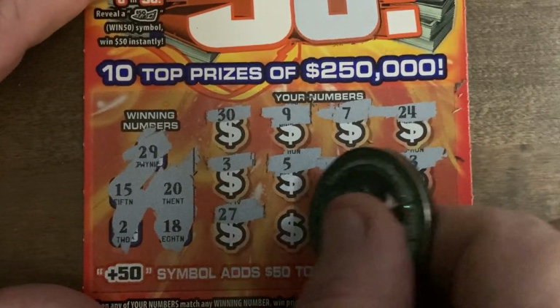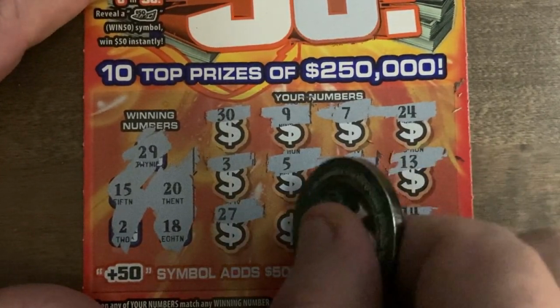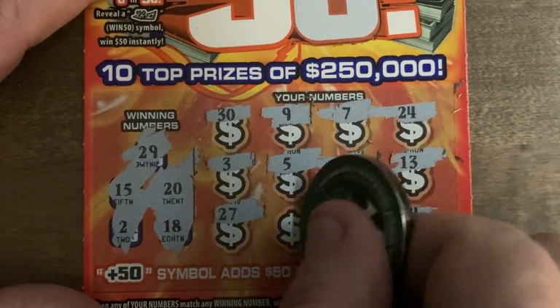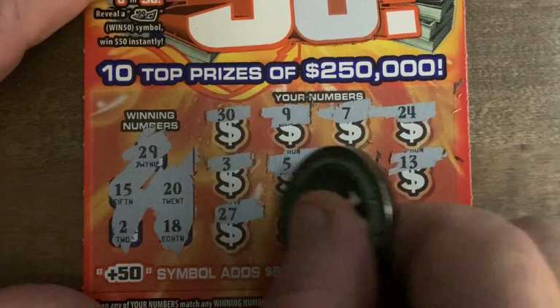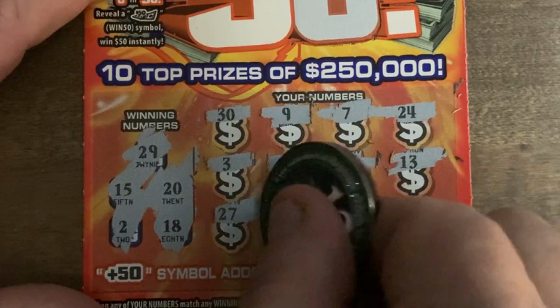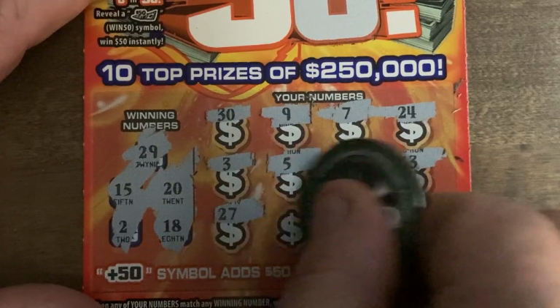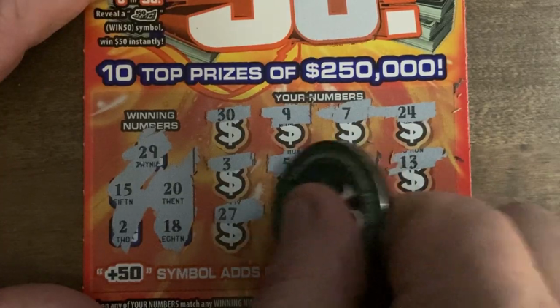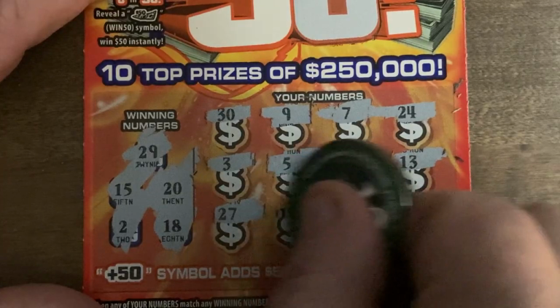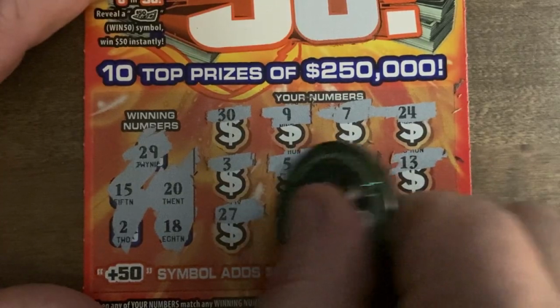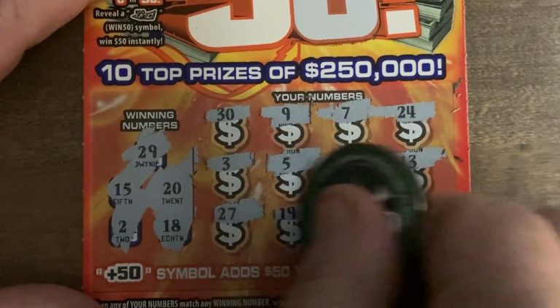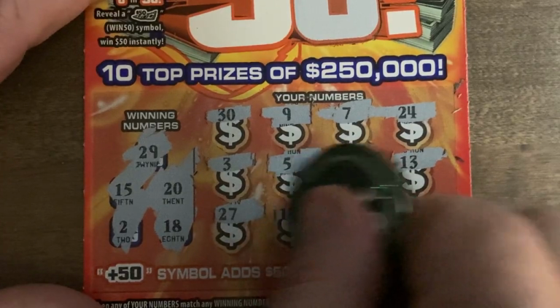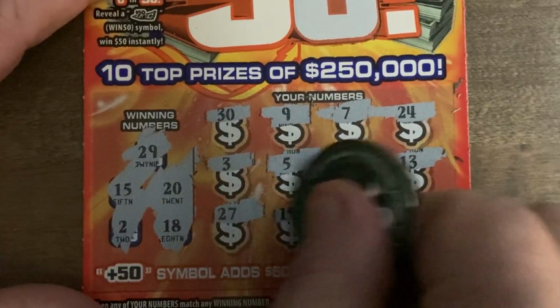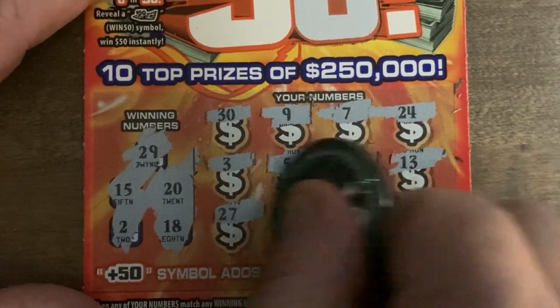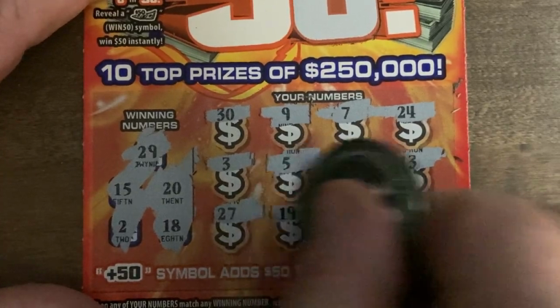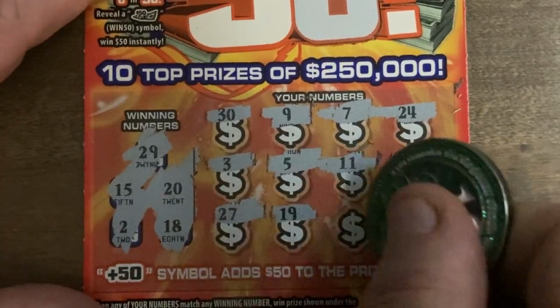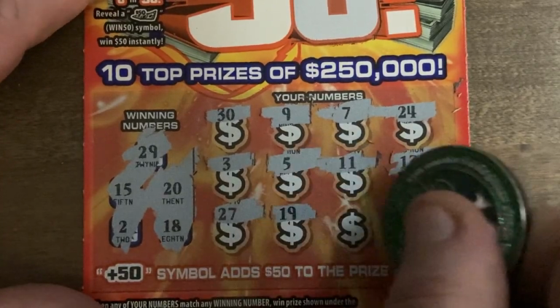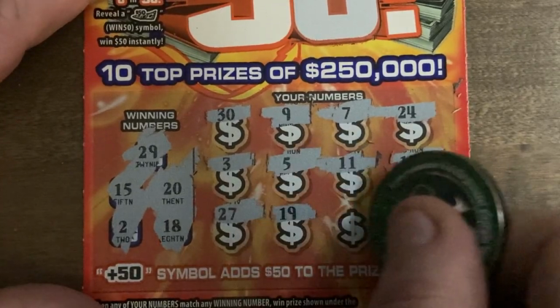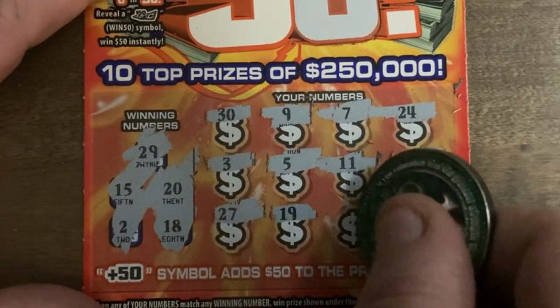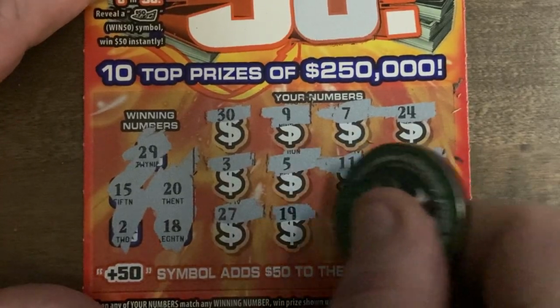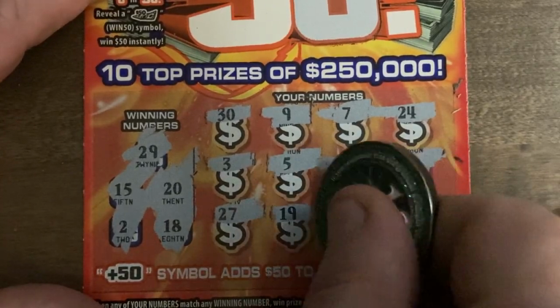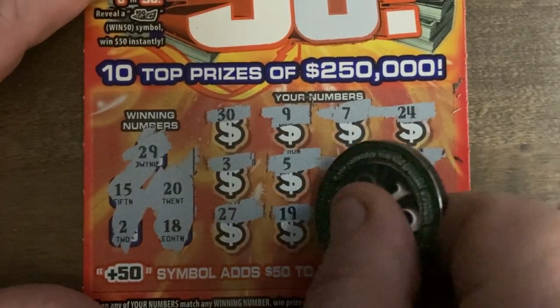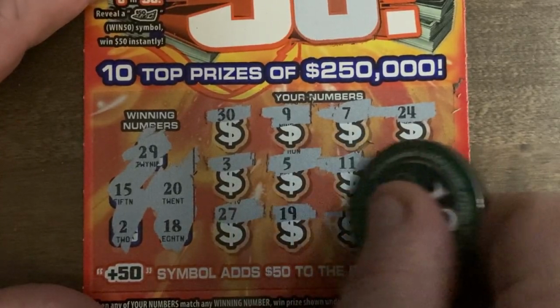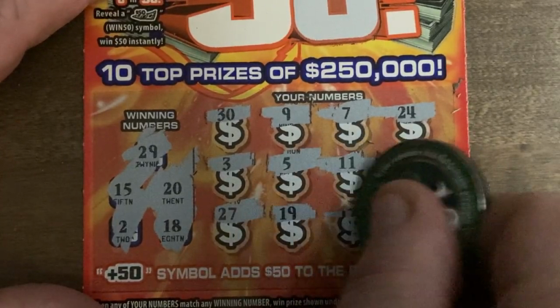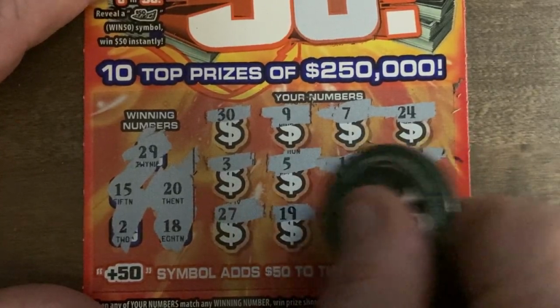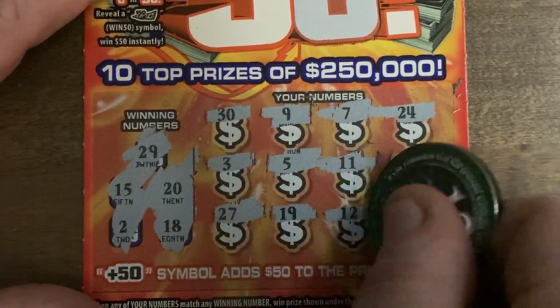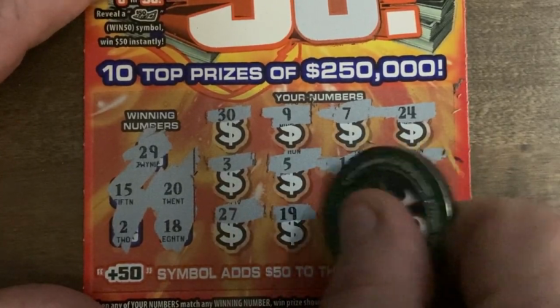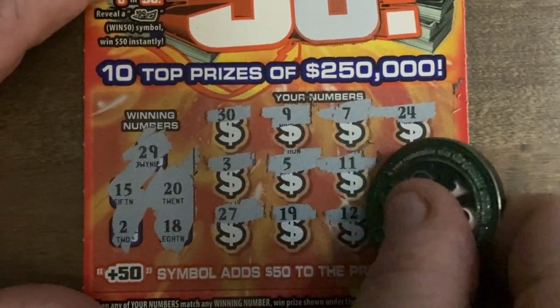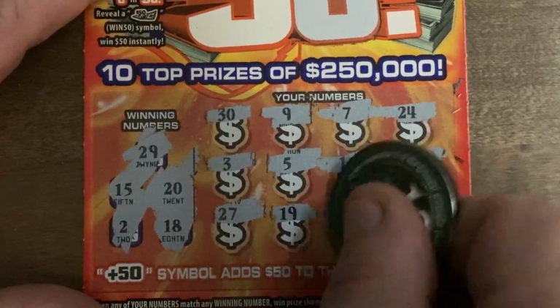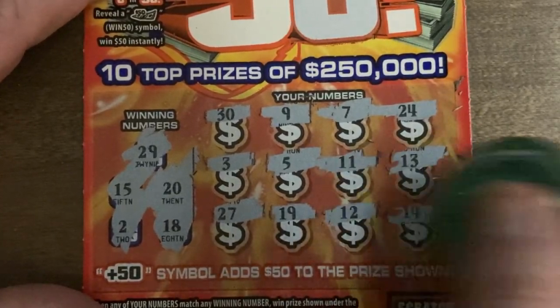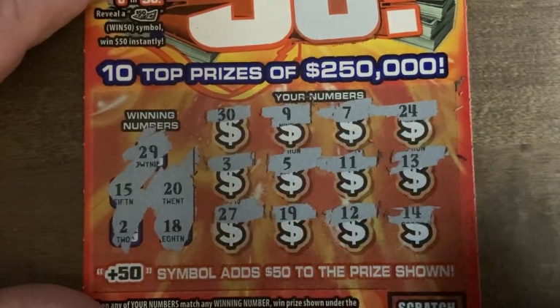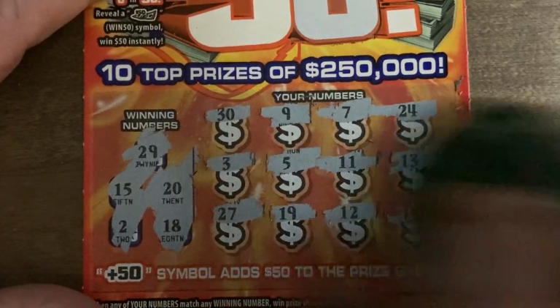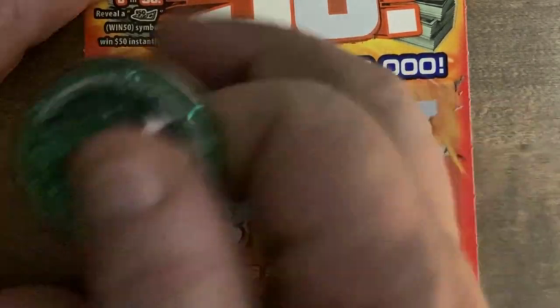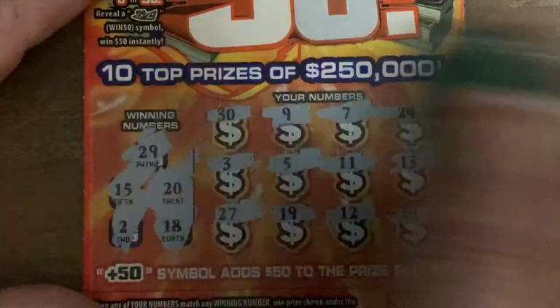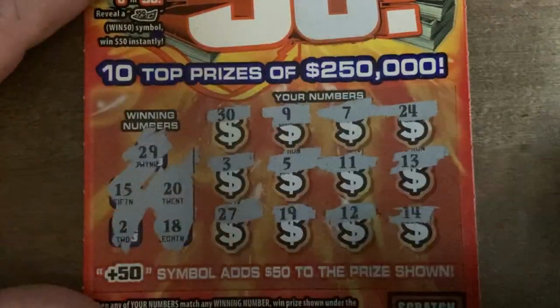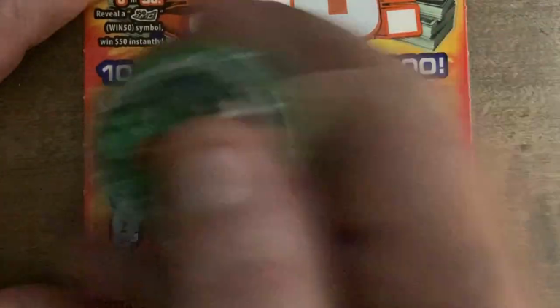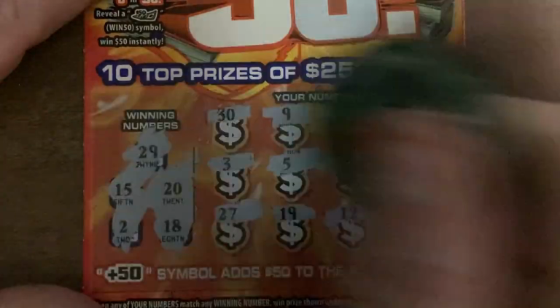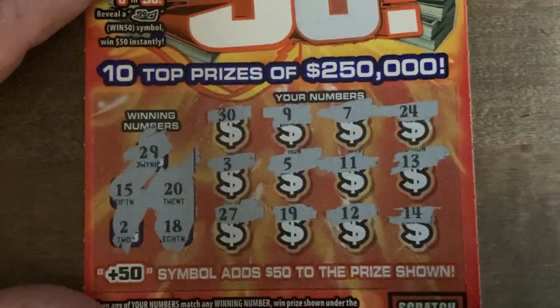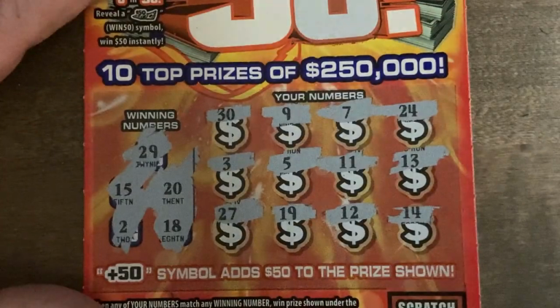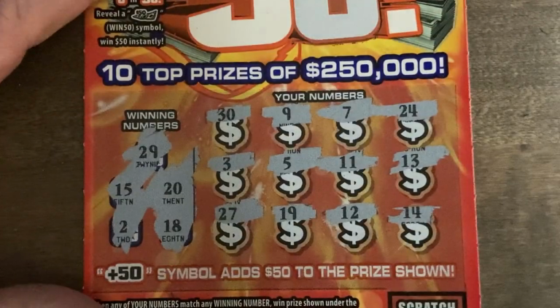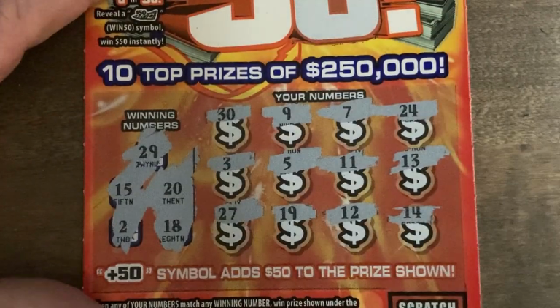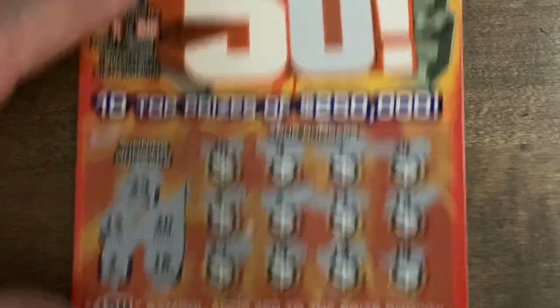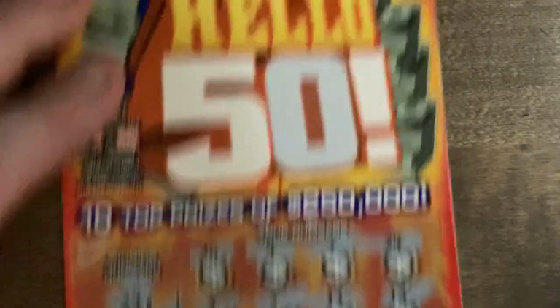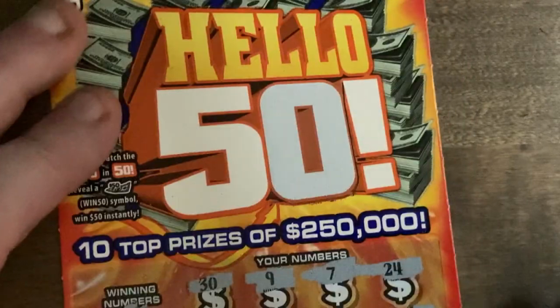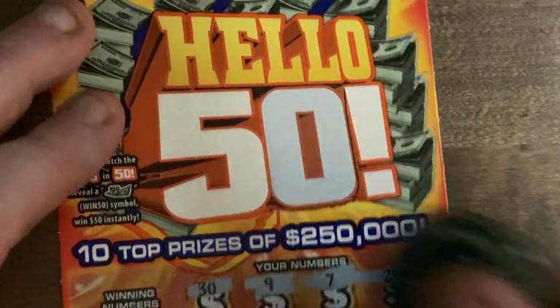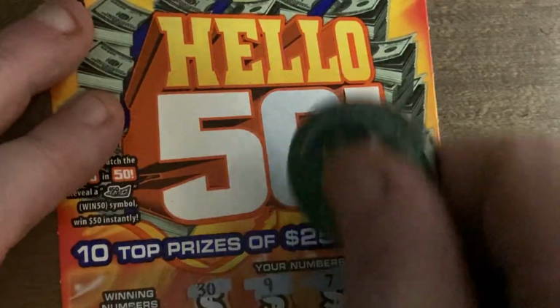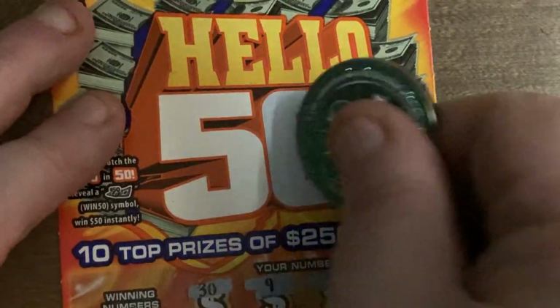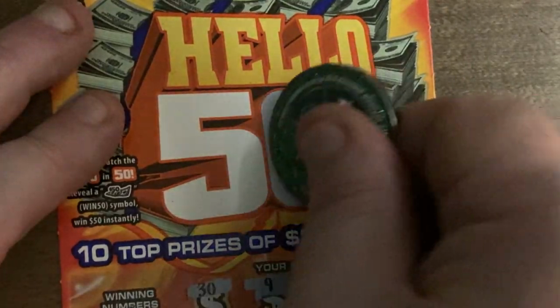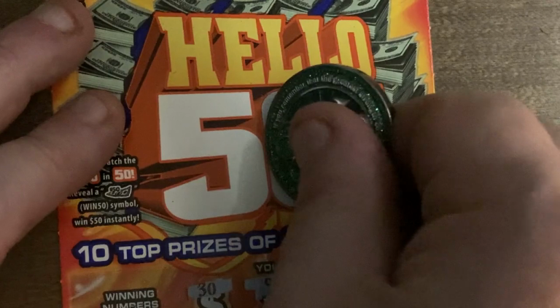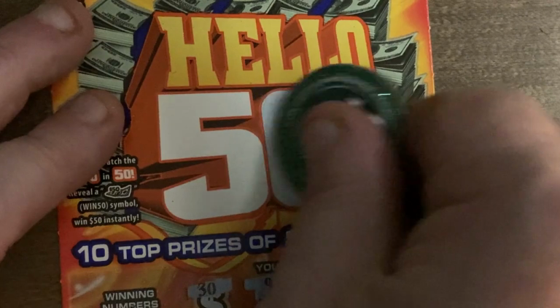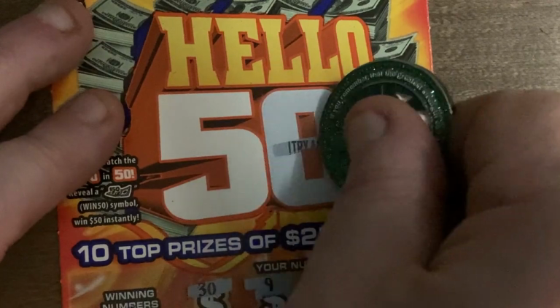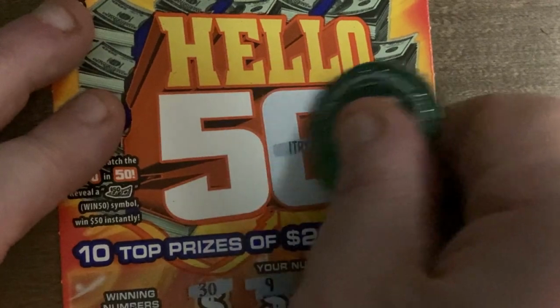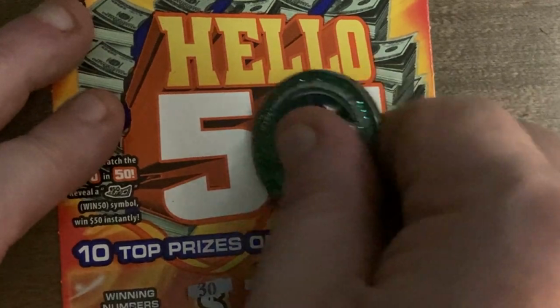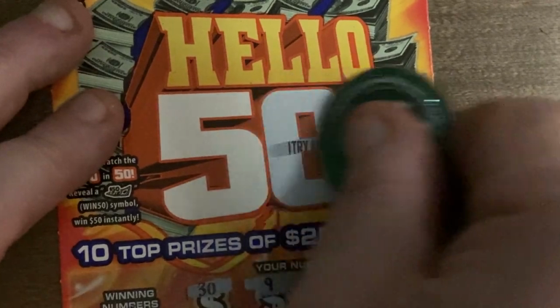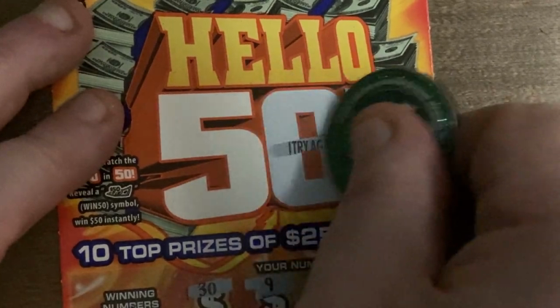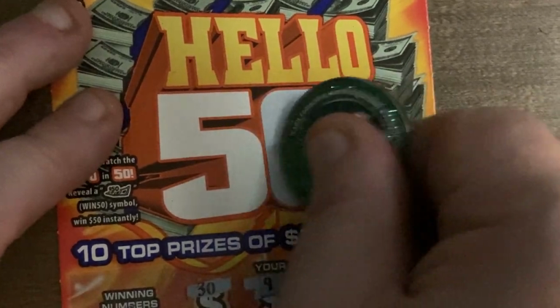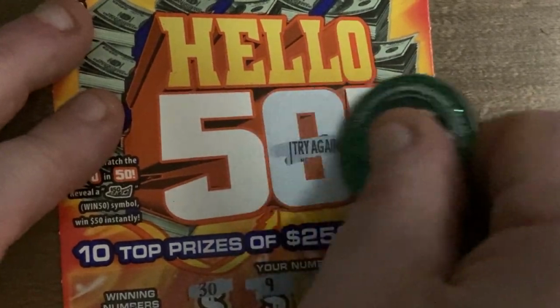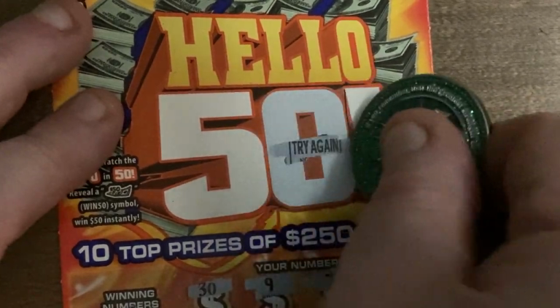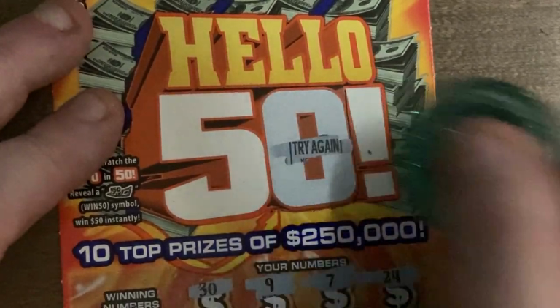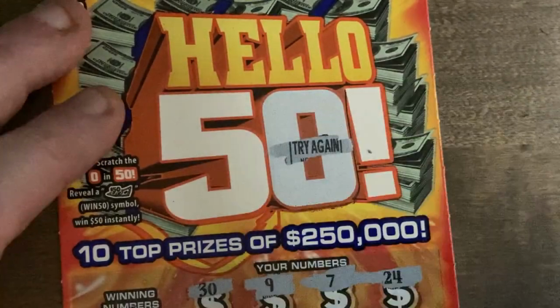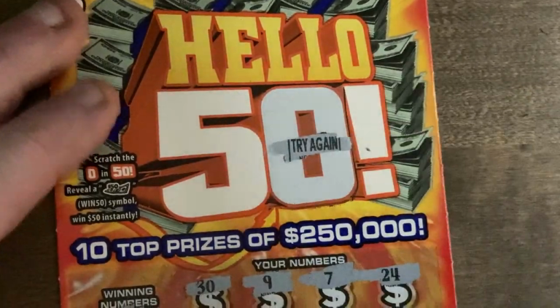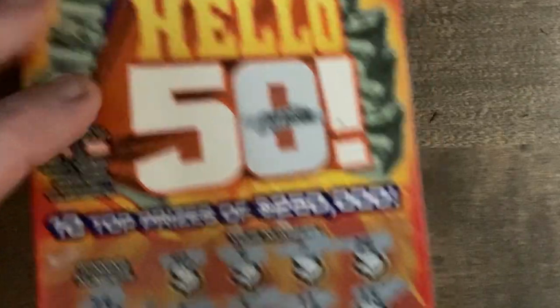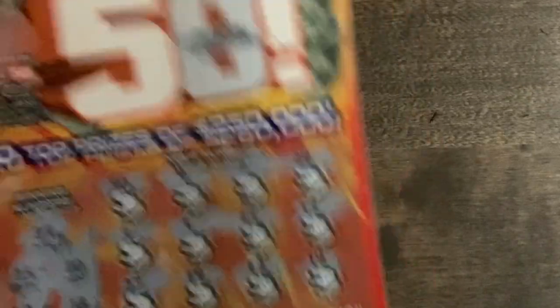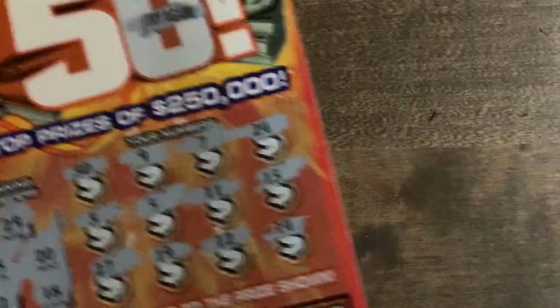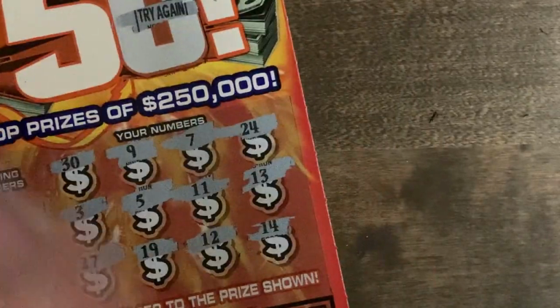27 — no. 29 is what we got. 19, we got 18, and a 12. So nothing there. And up here — we got a try again.